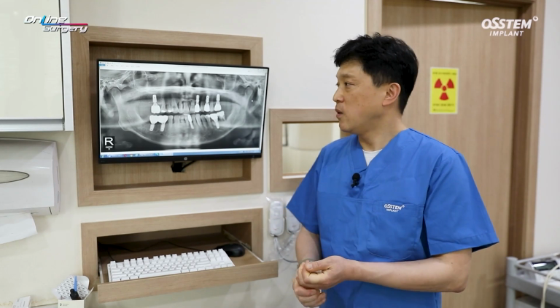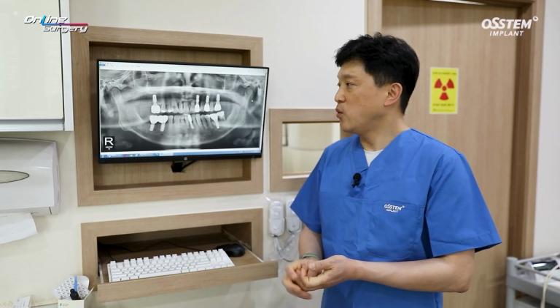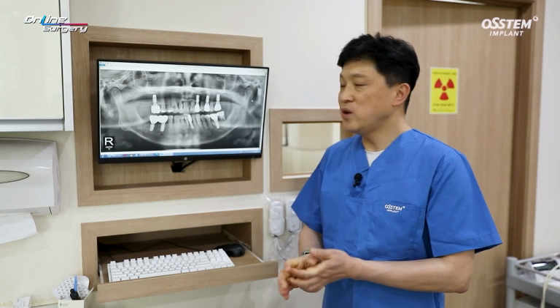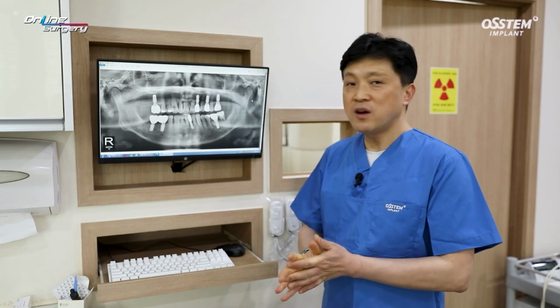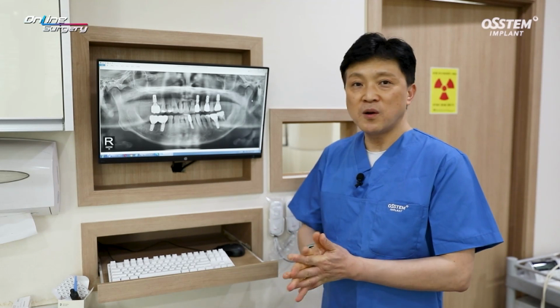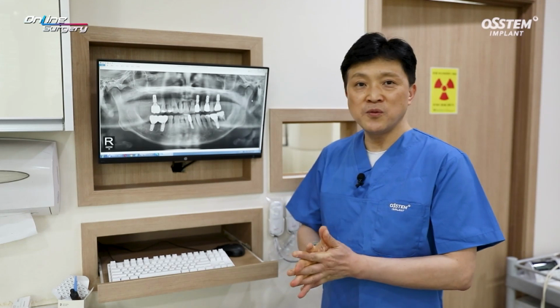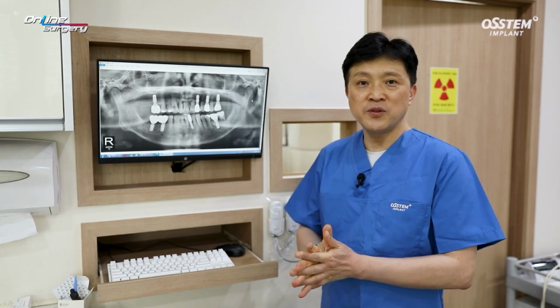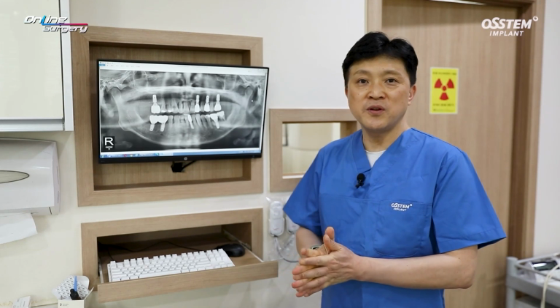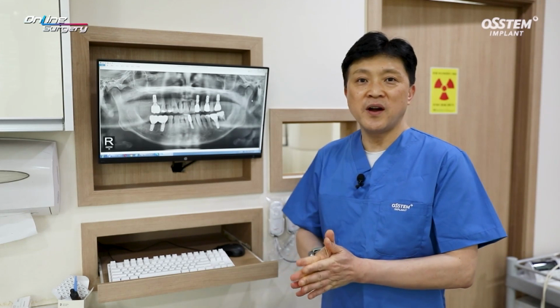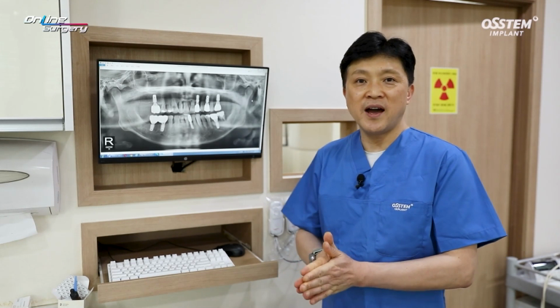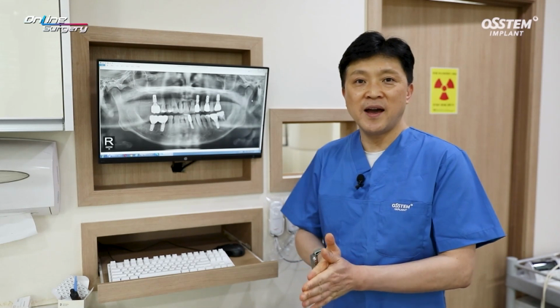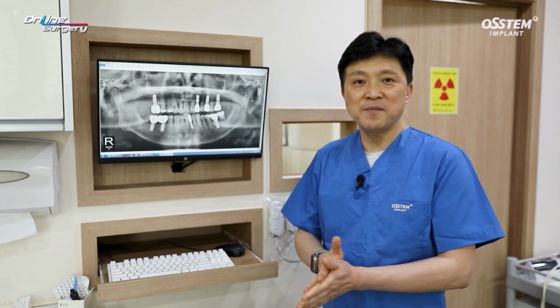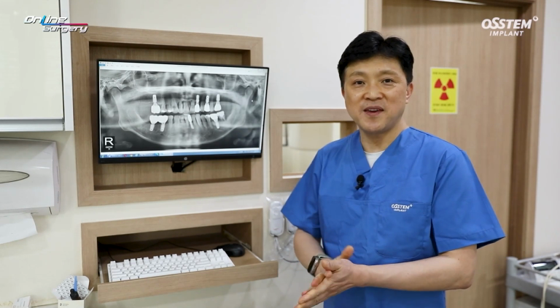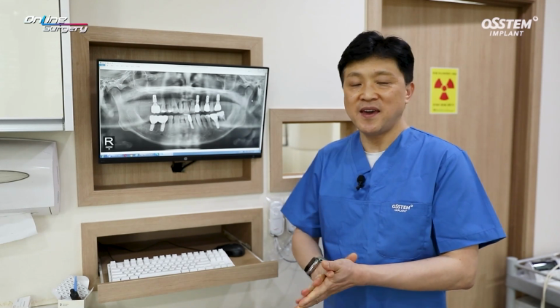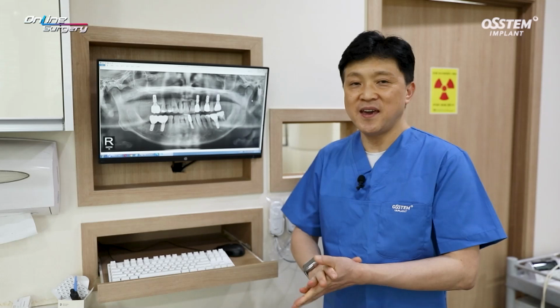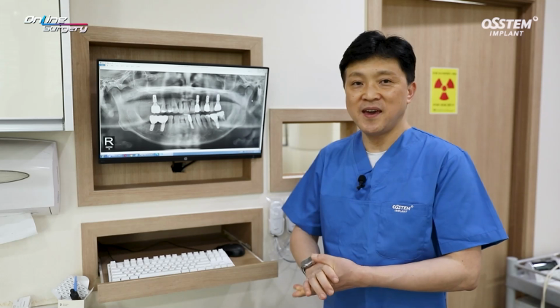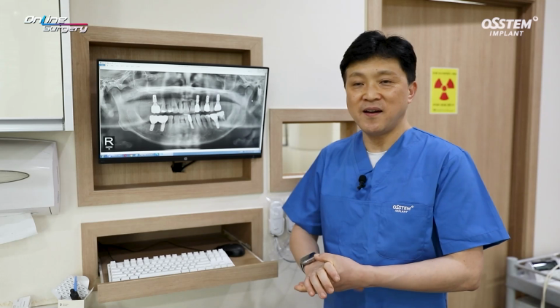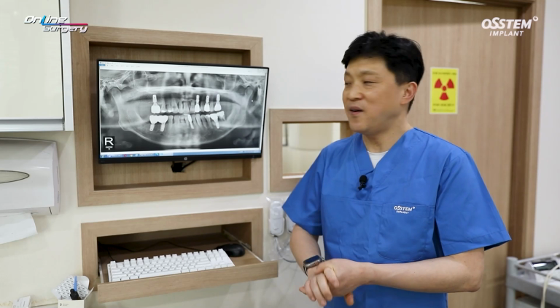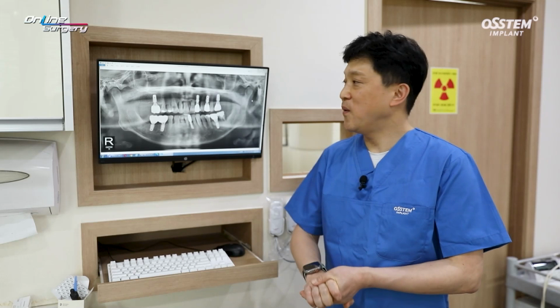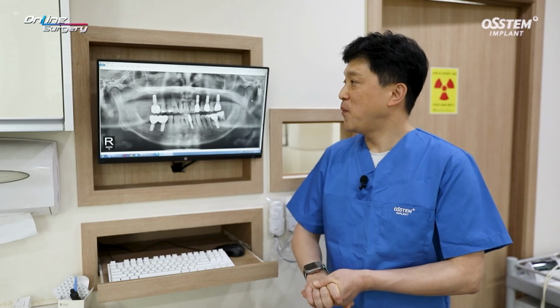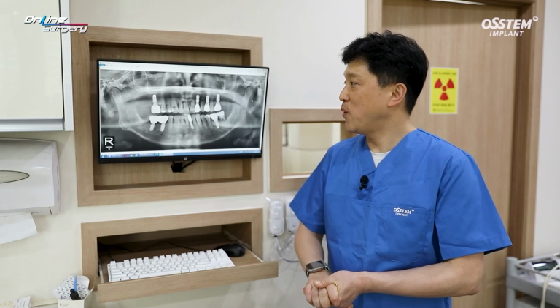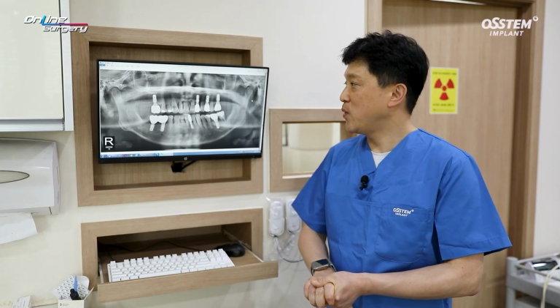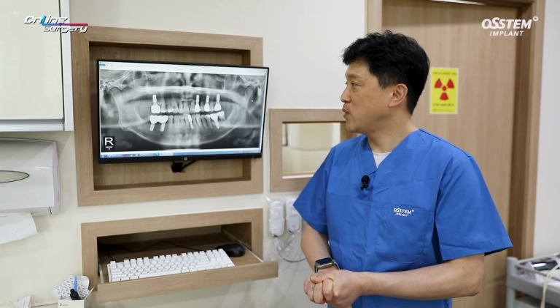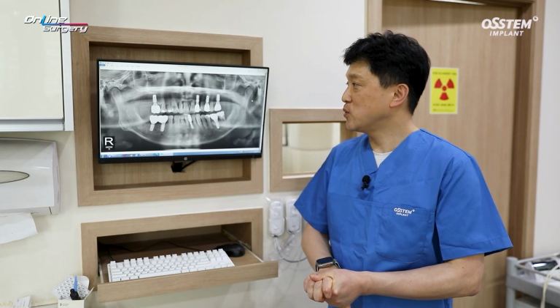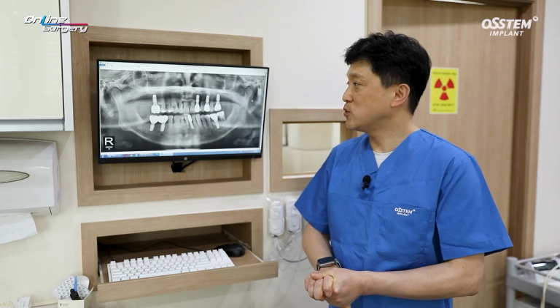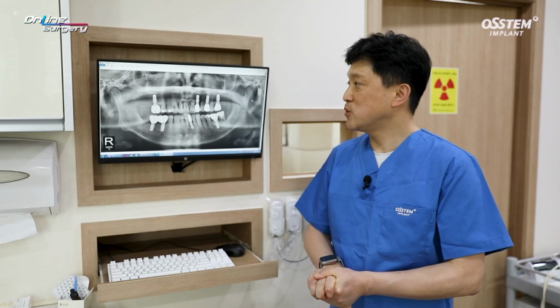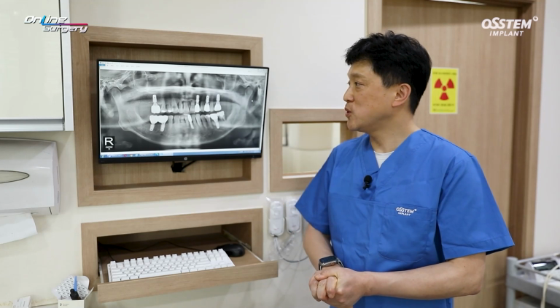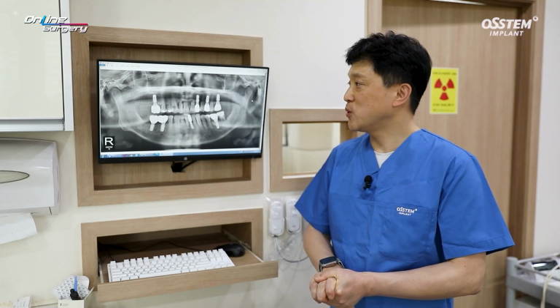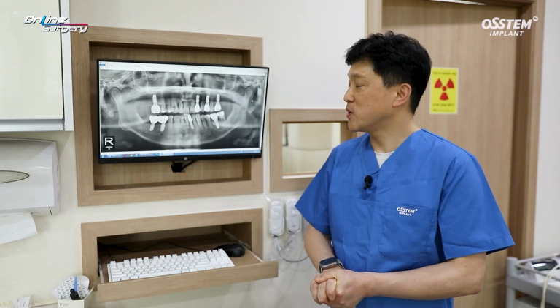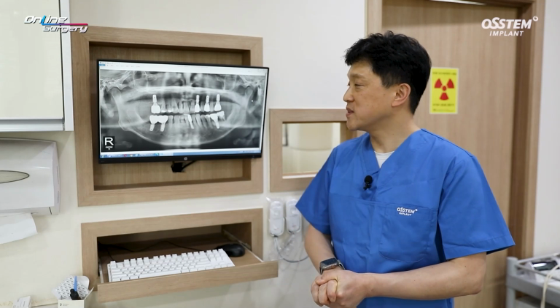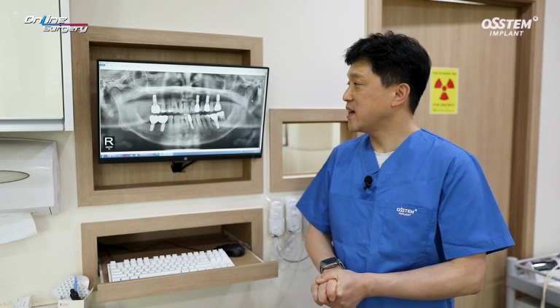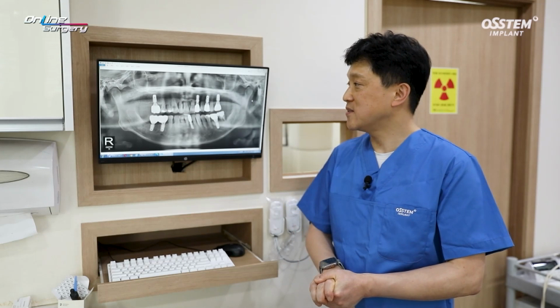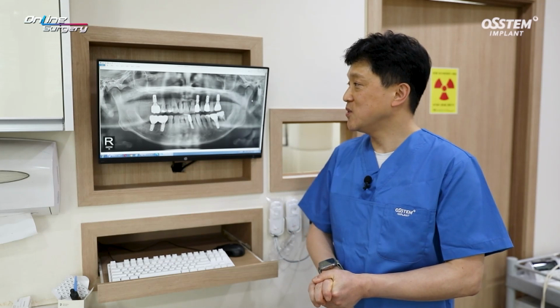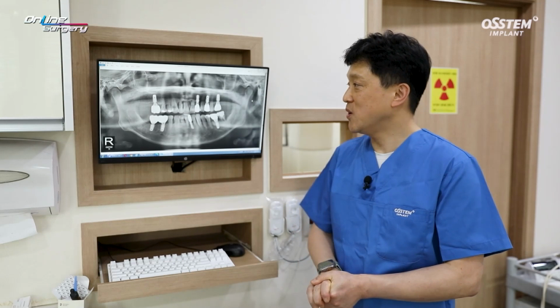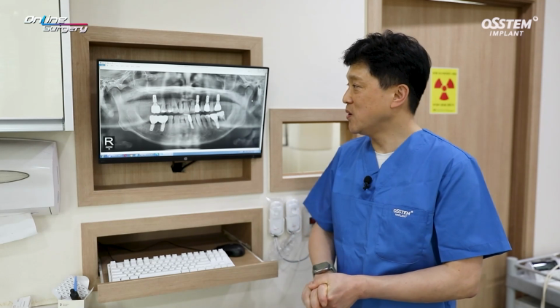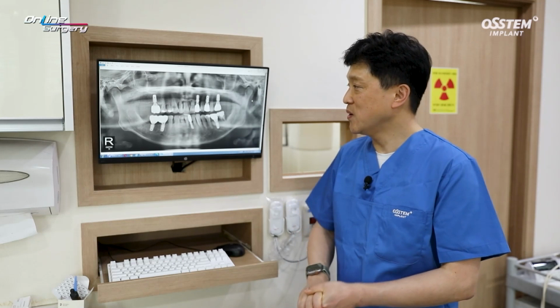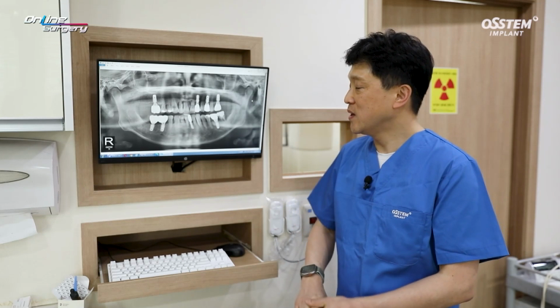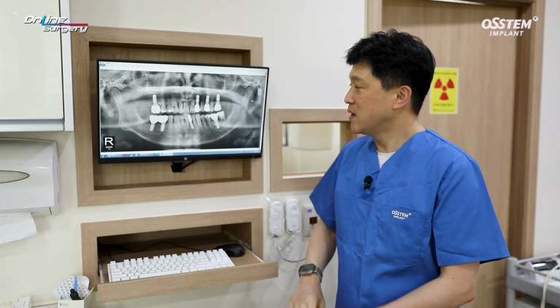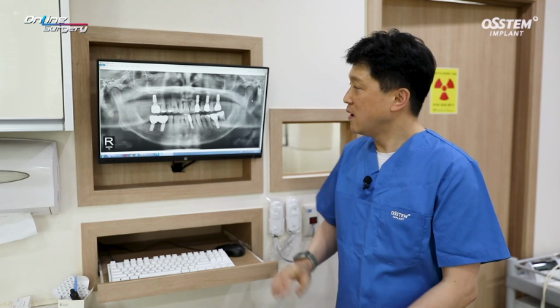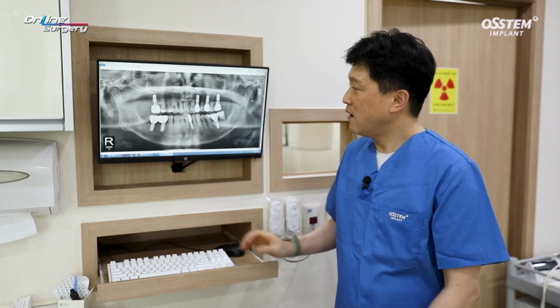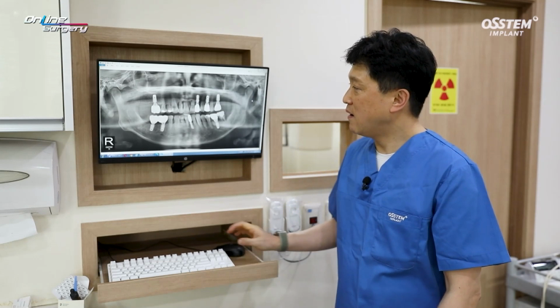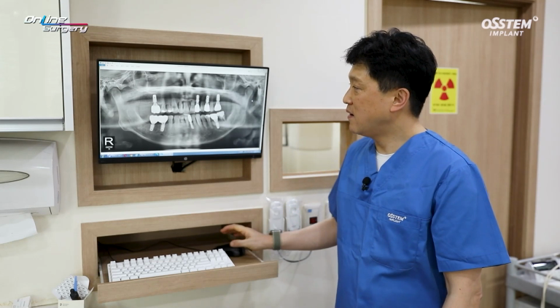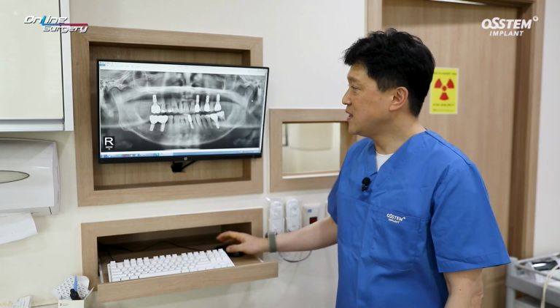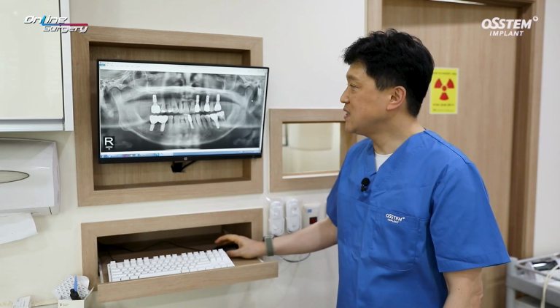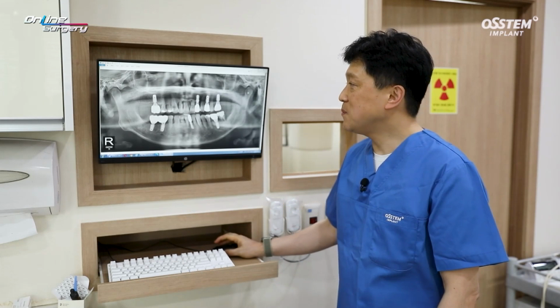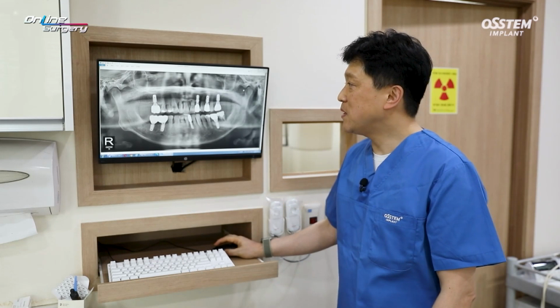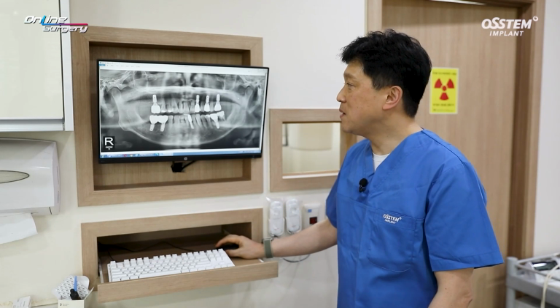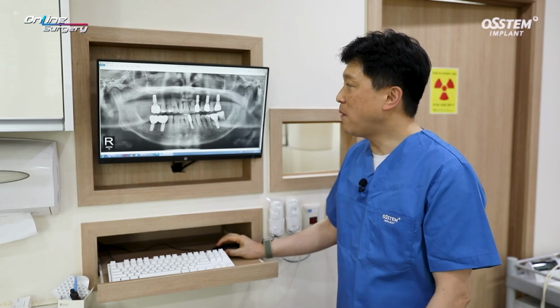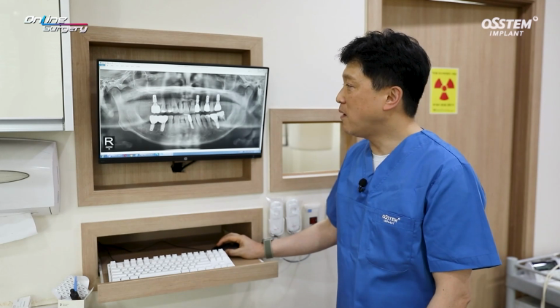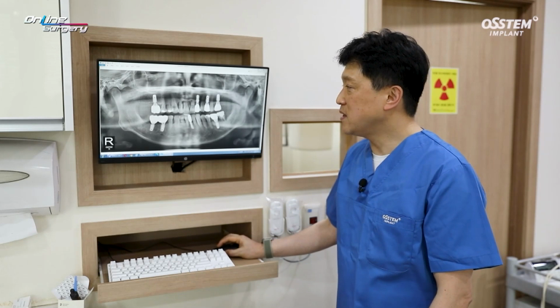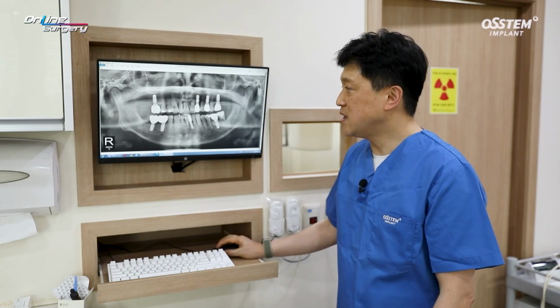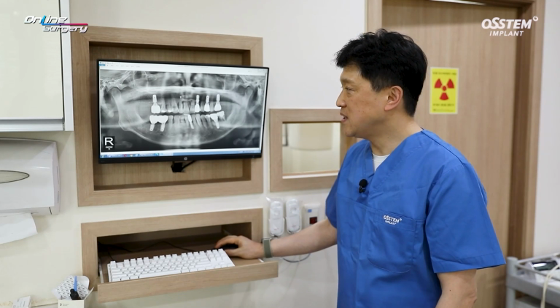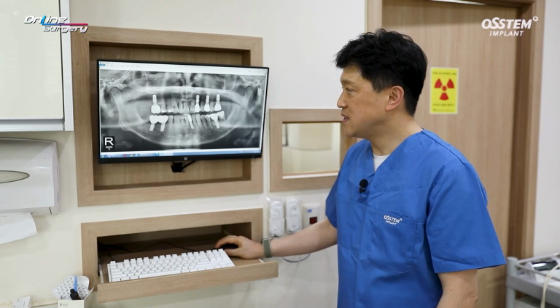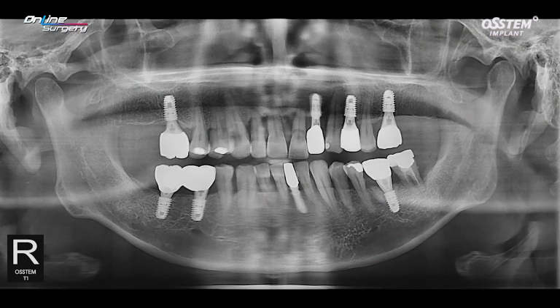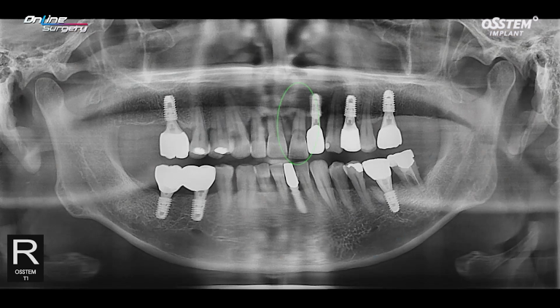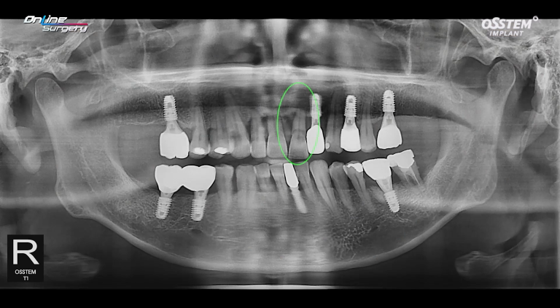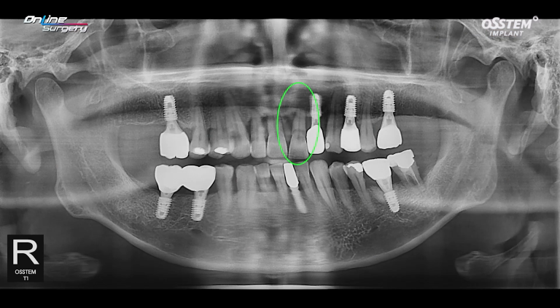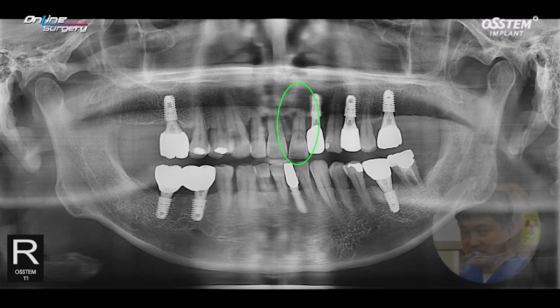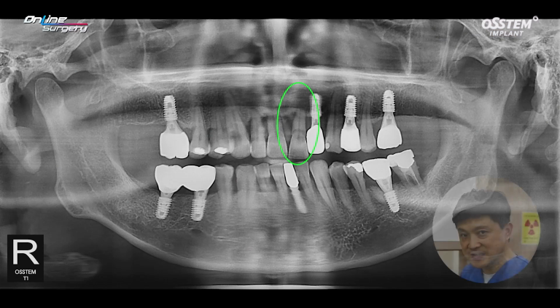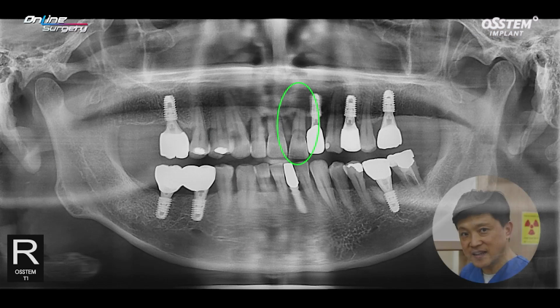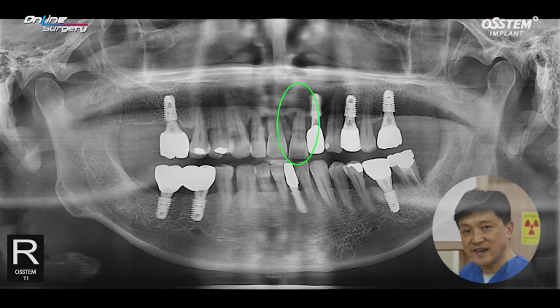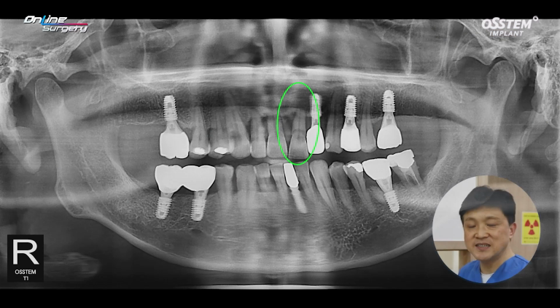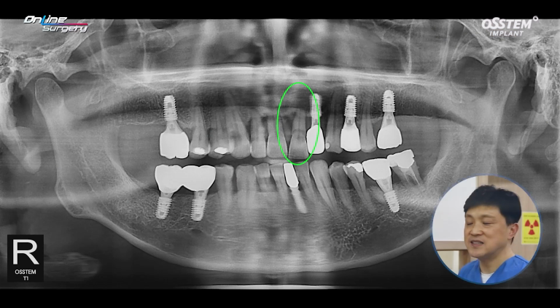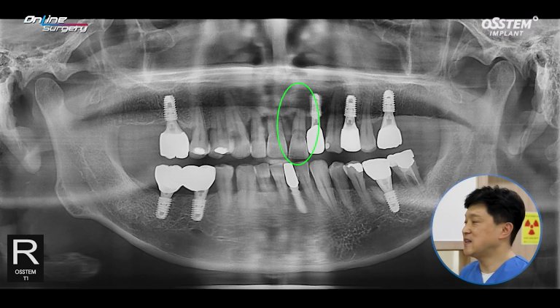Greetings. I'm Dr. Son Yeong-hee of Eagle Dental Clinic. Today I want to look at a live surgery case.